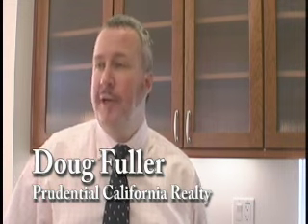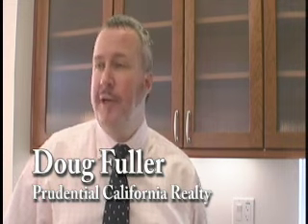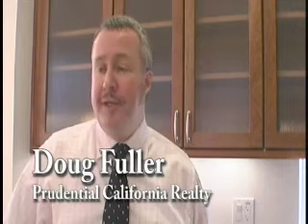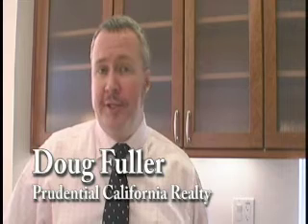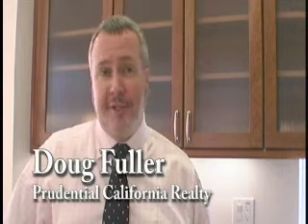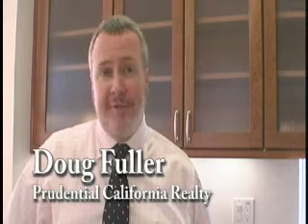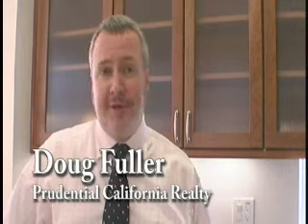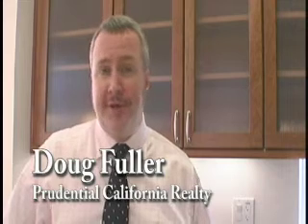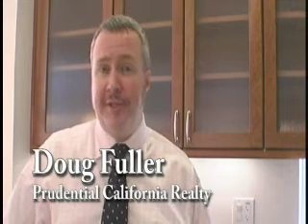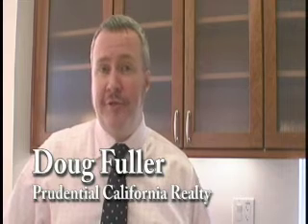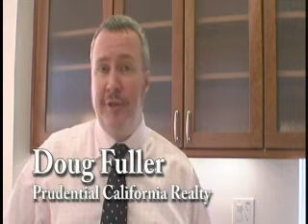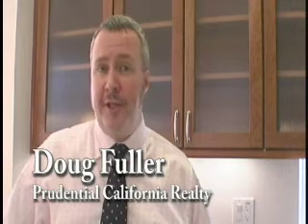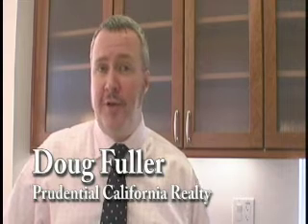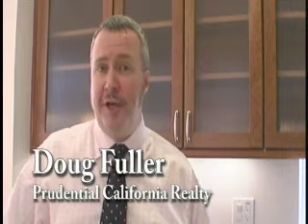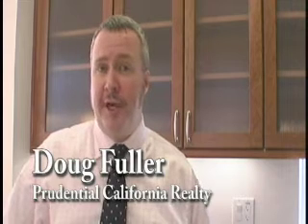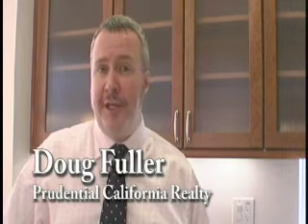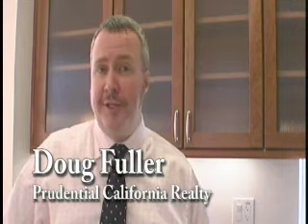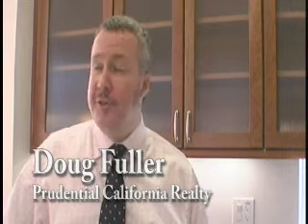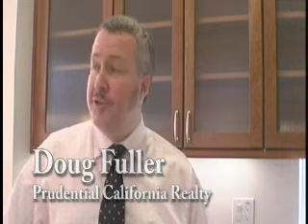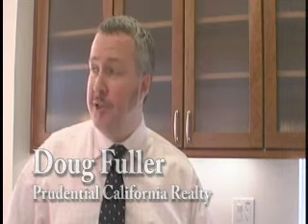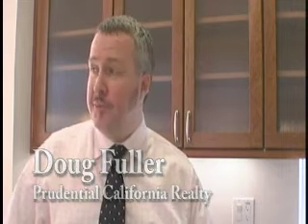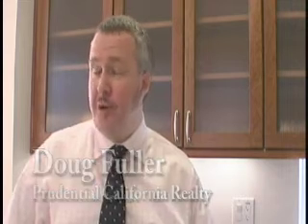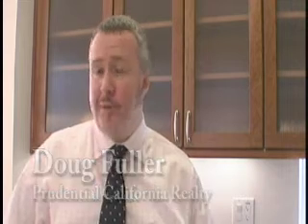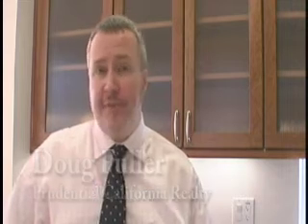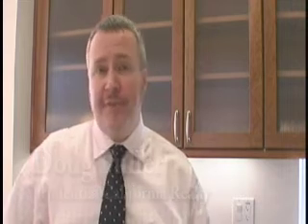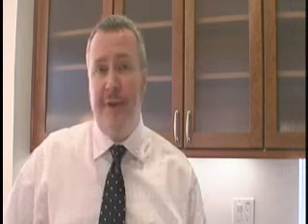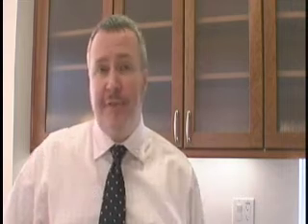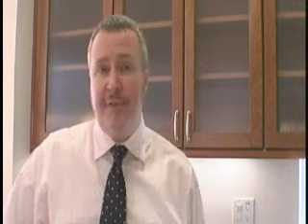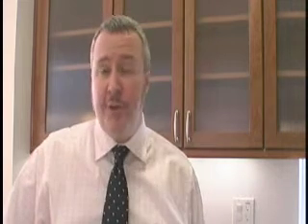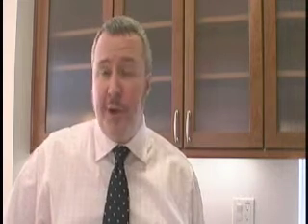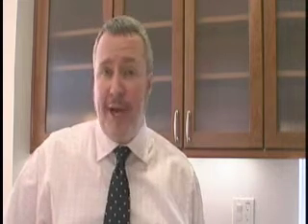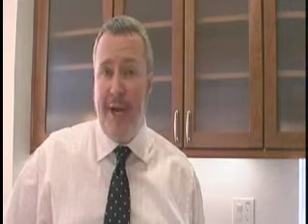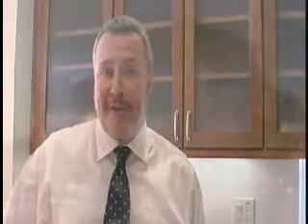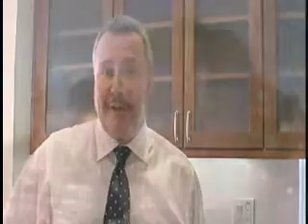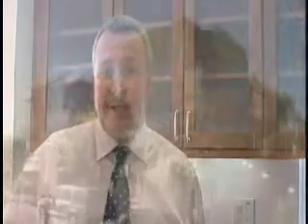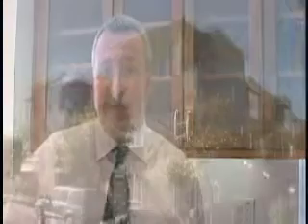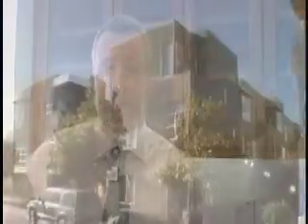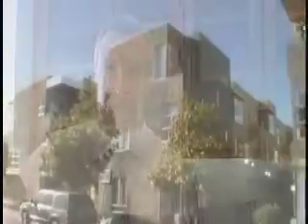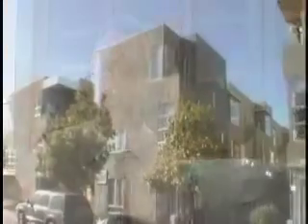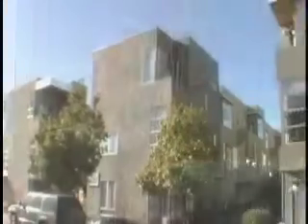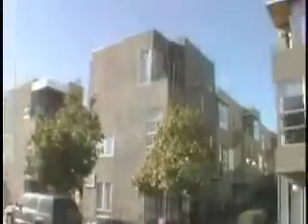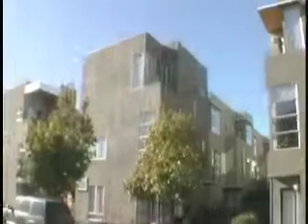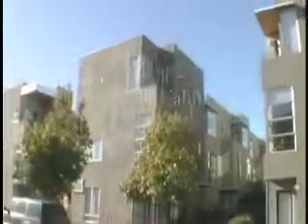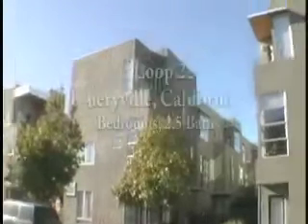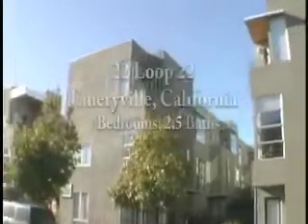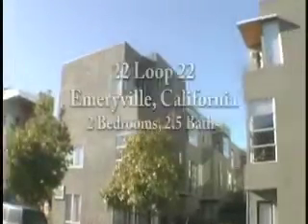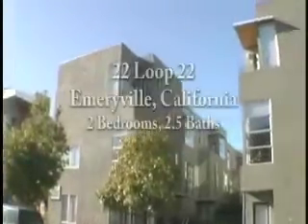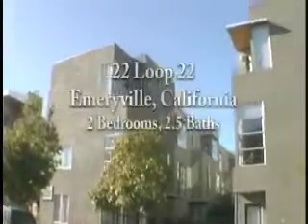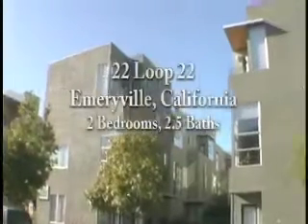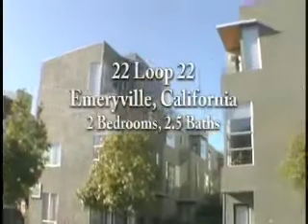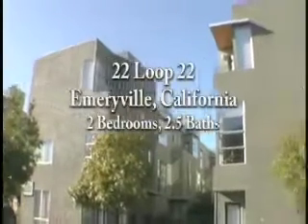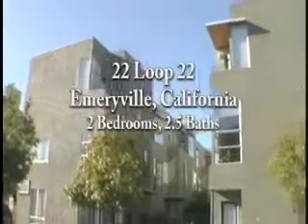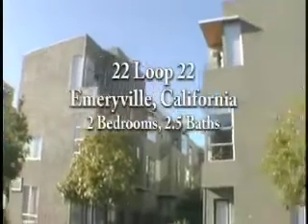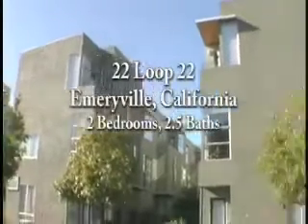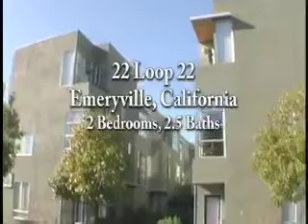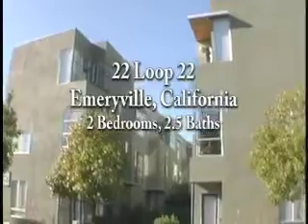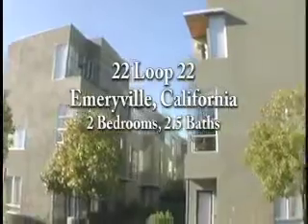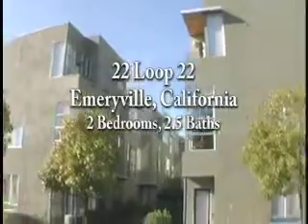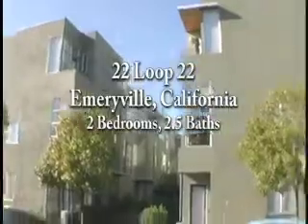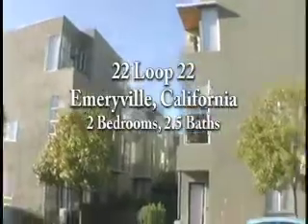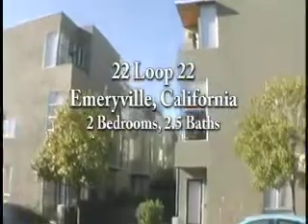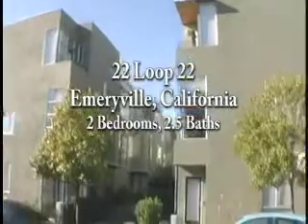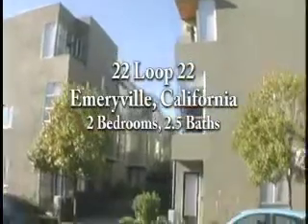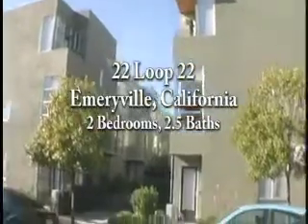This is very centrally located. You're just moments from freeway access, from public transit, and also from shopping and dining.